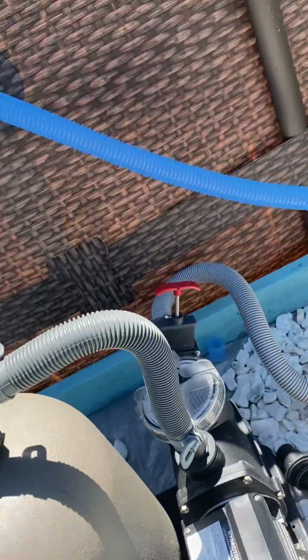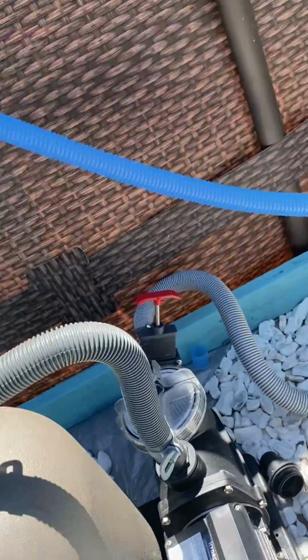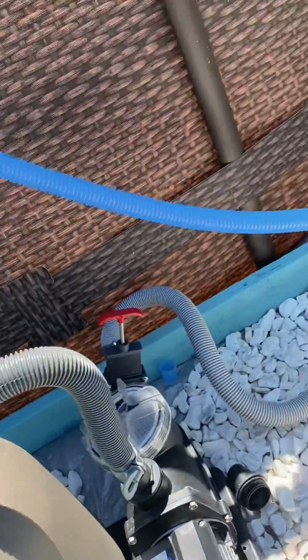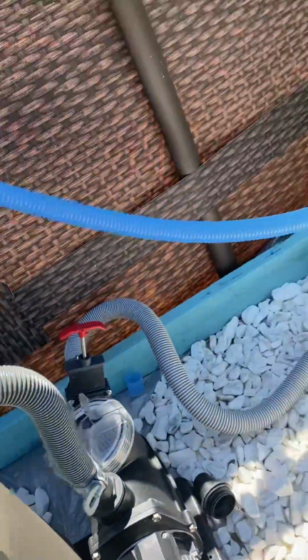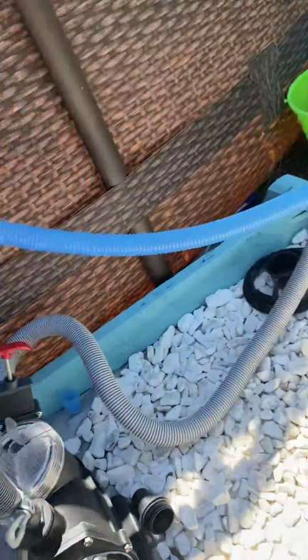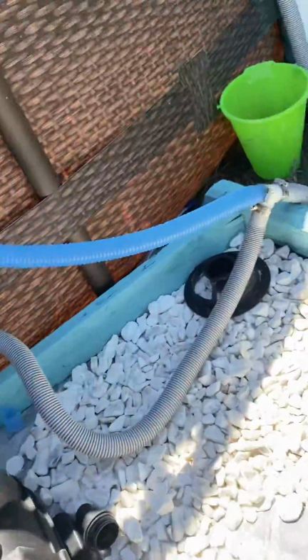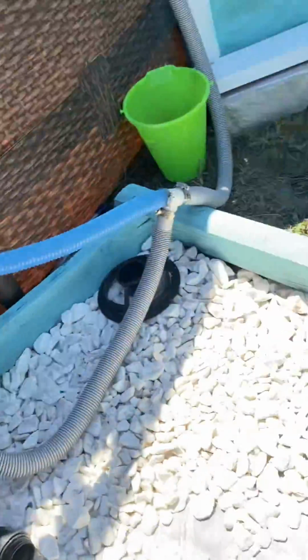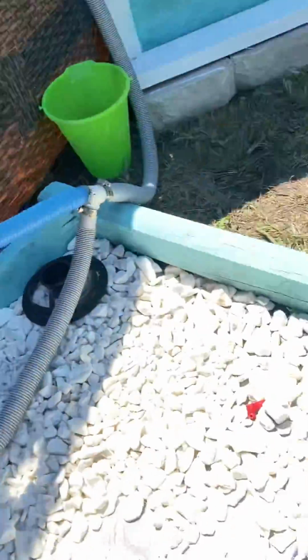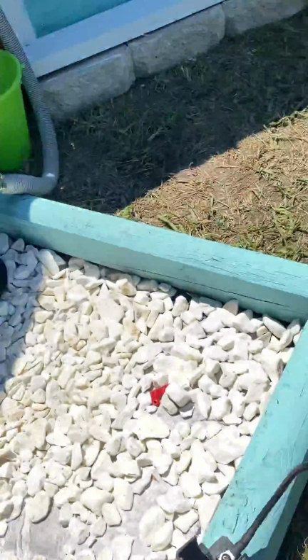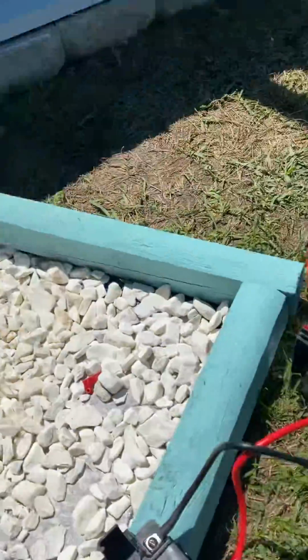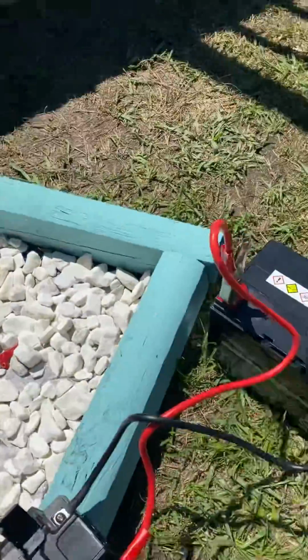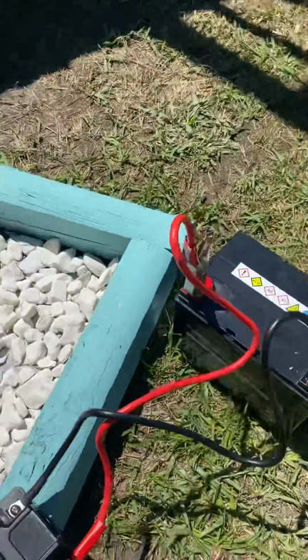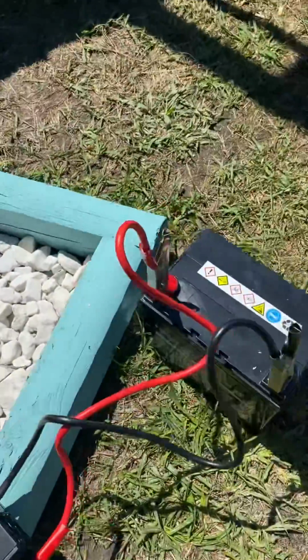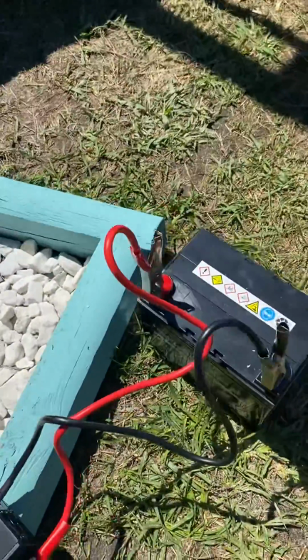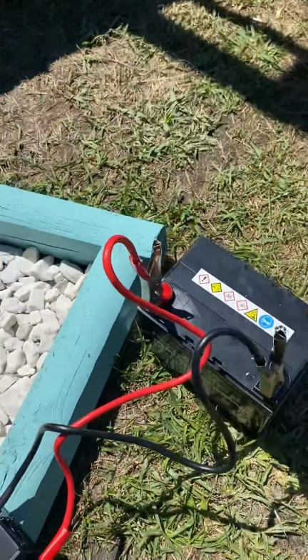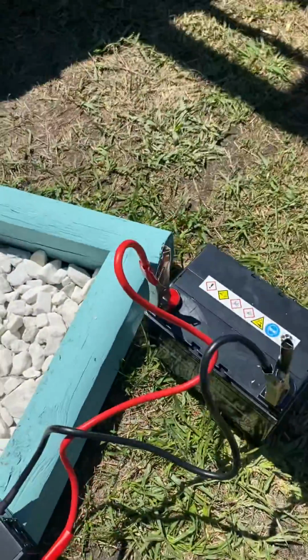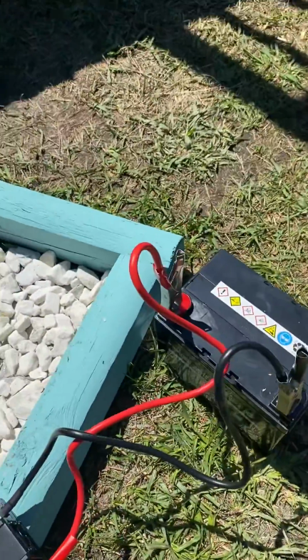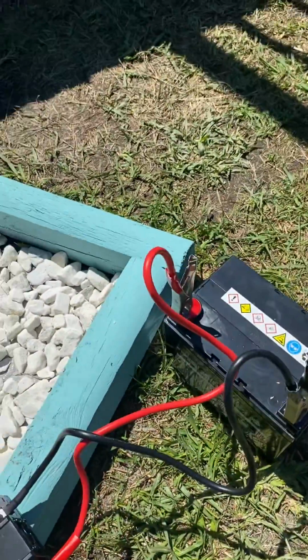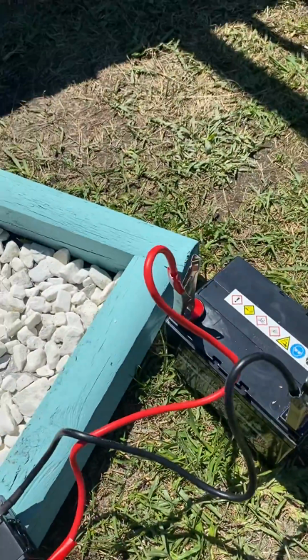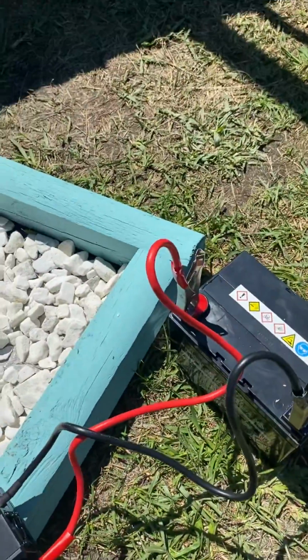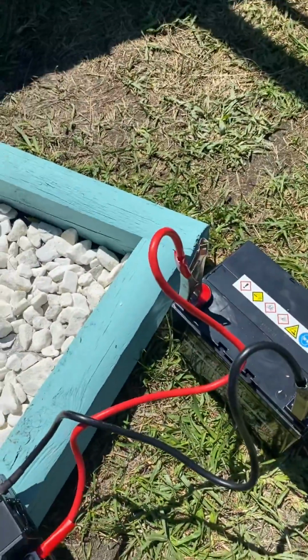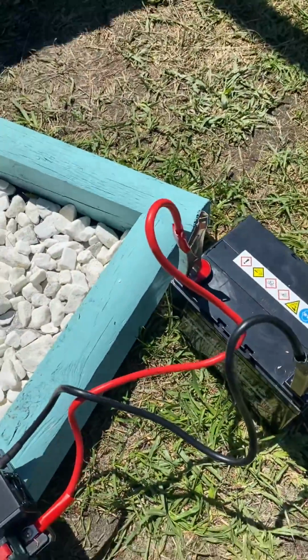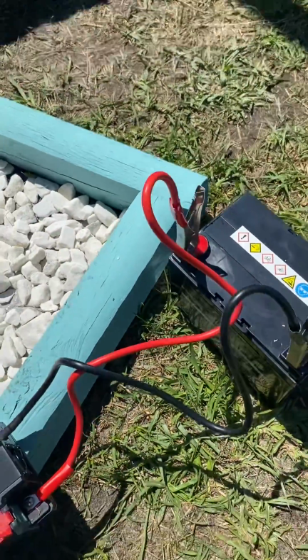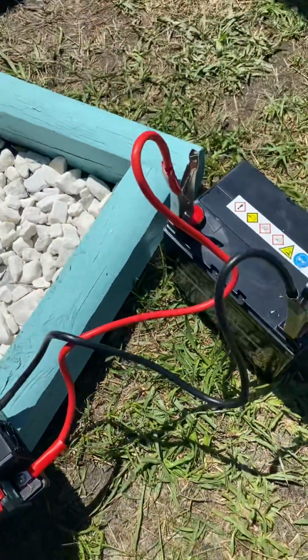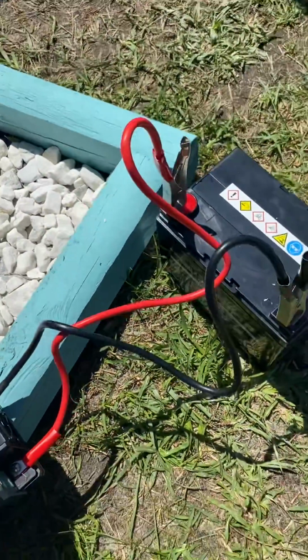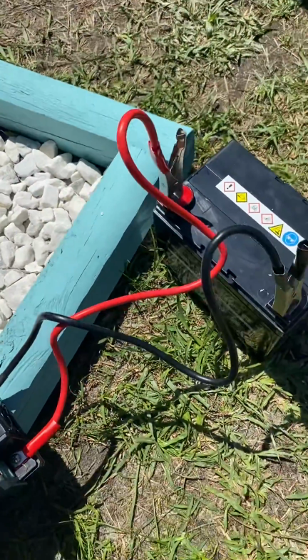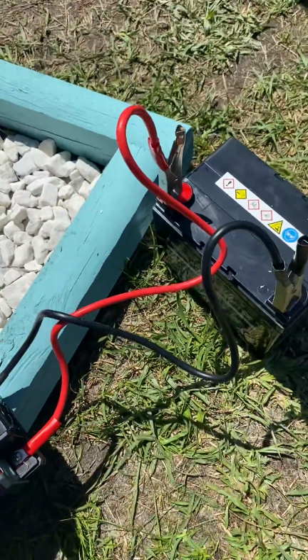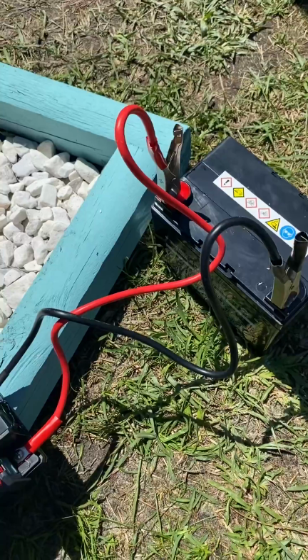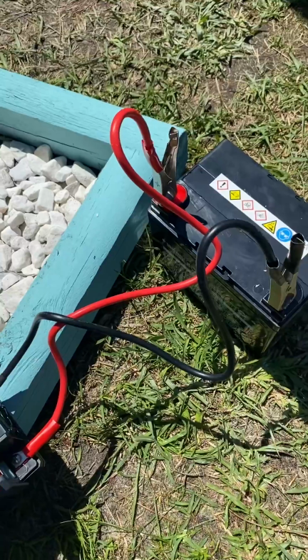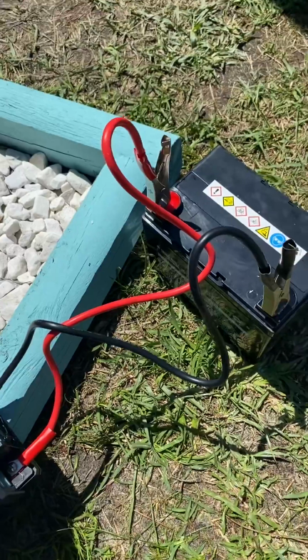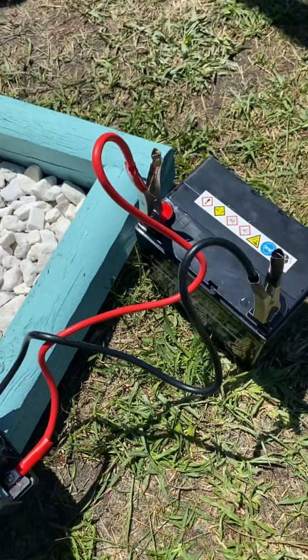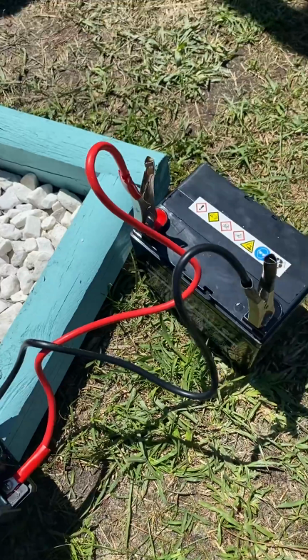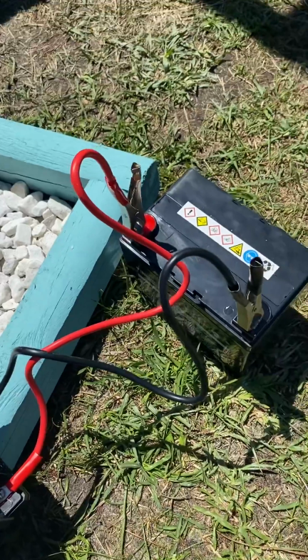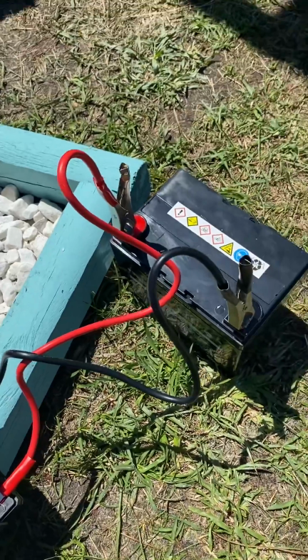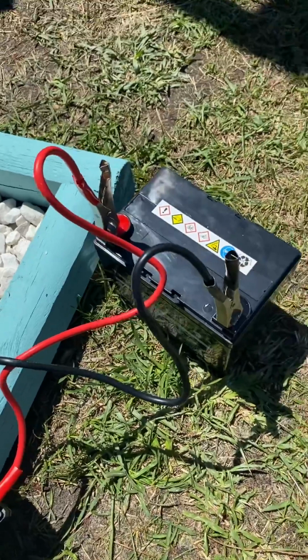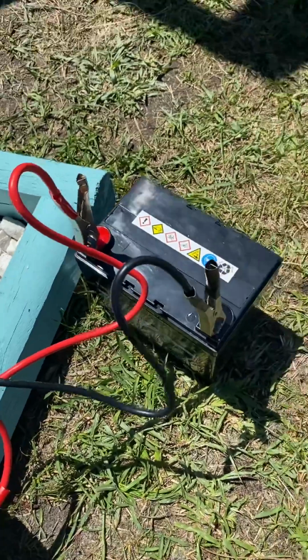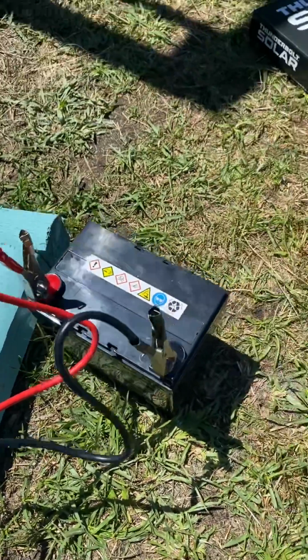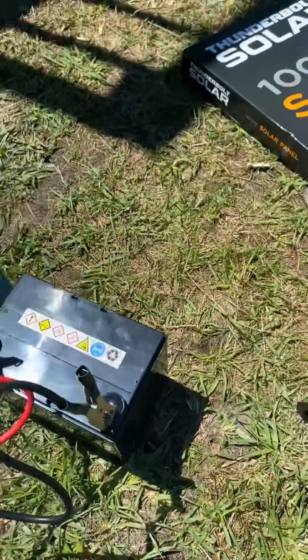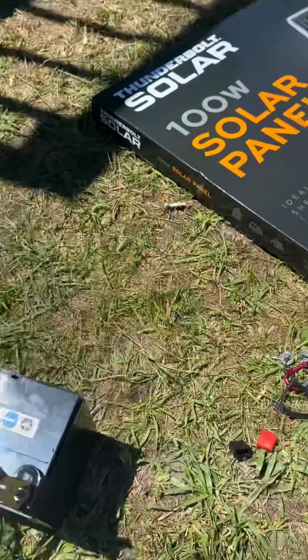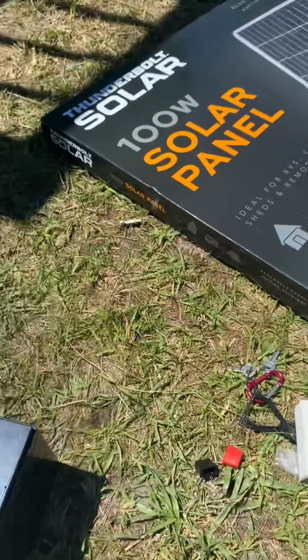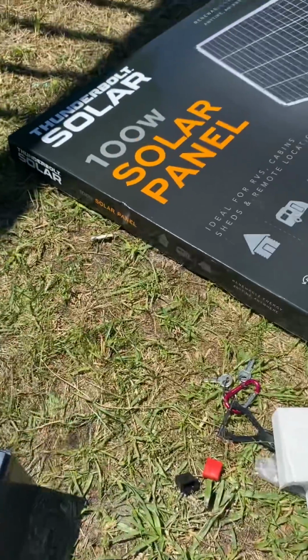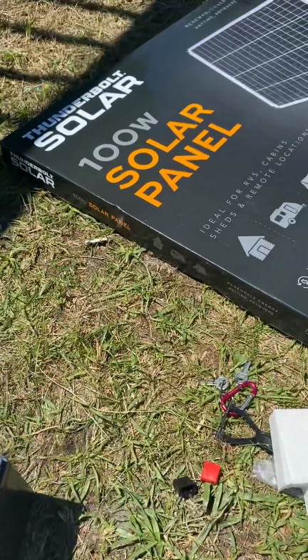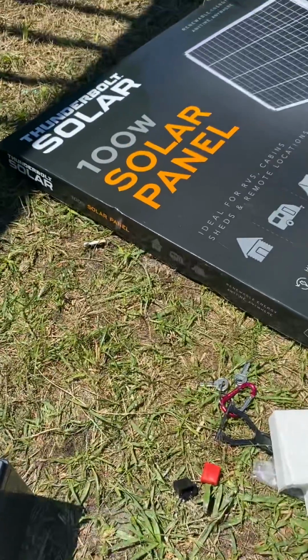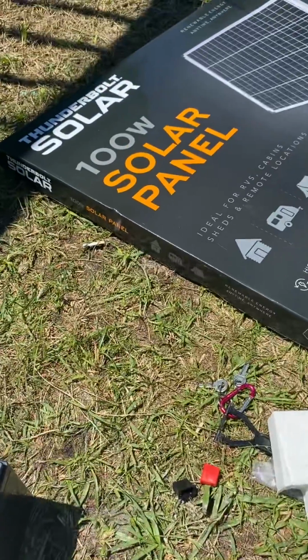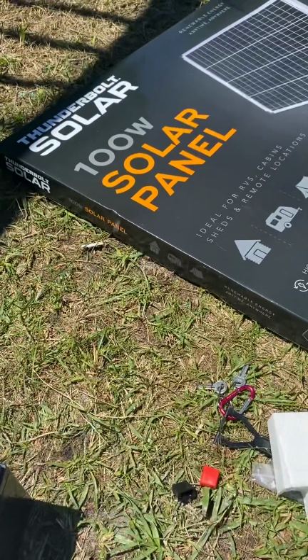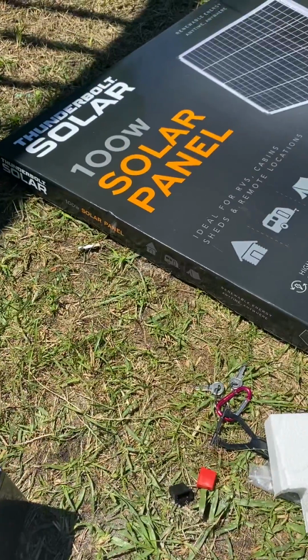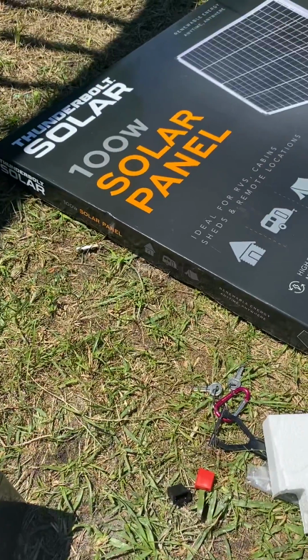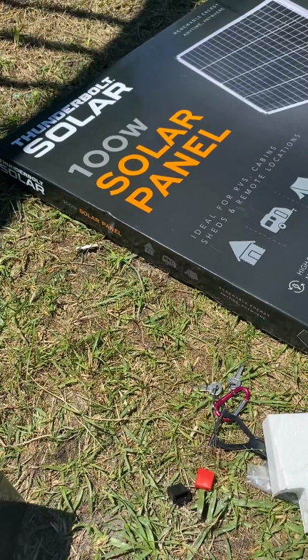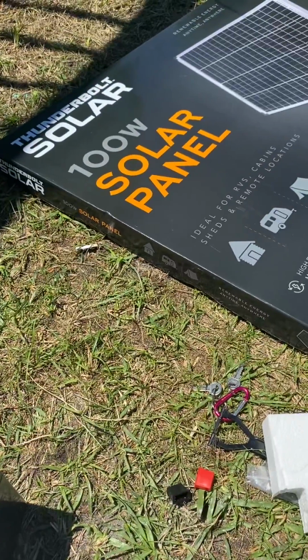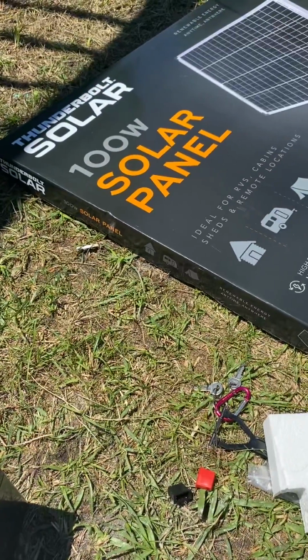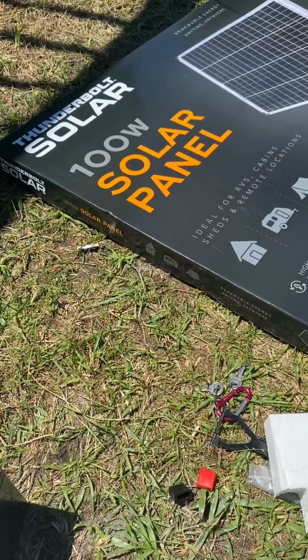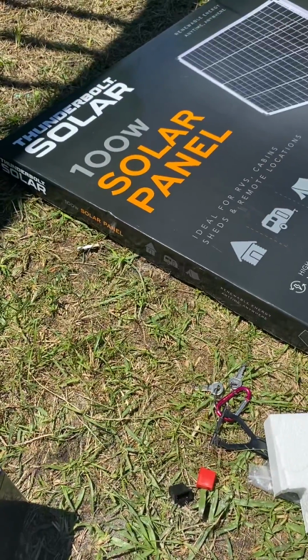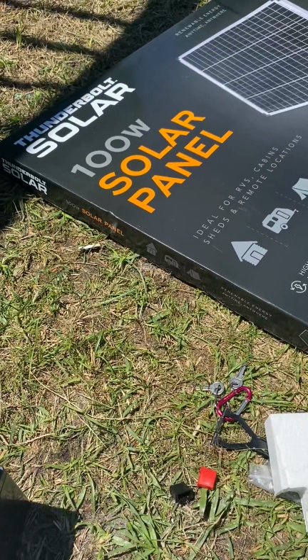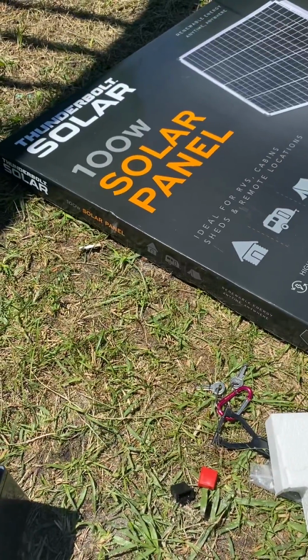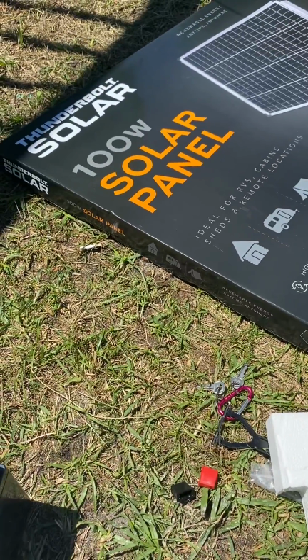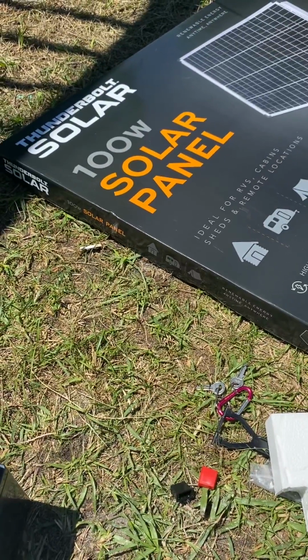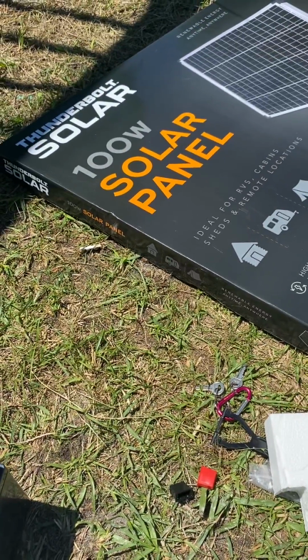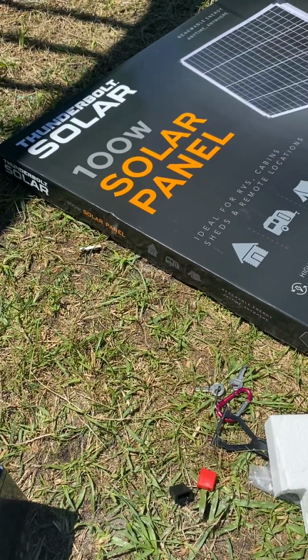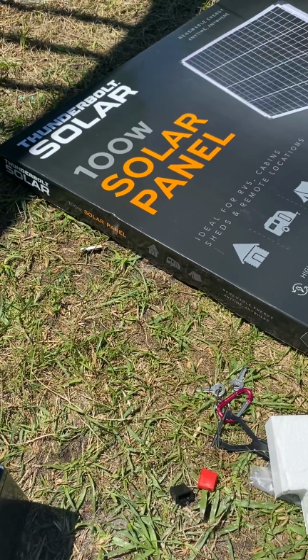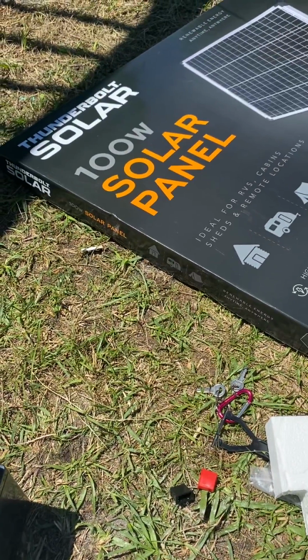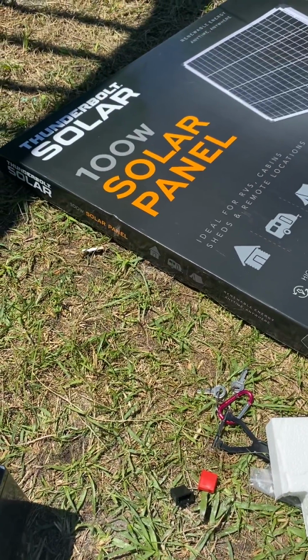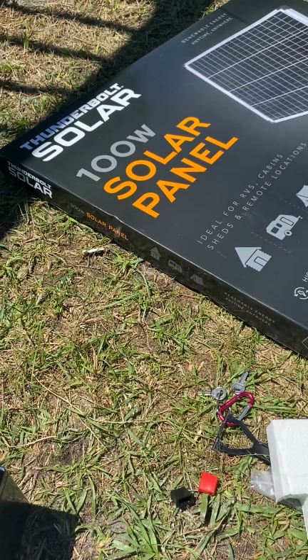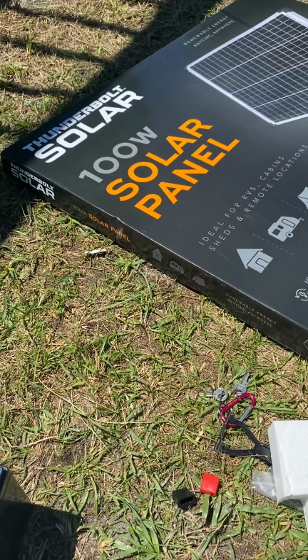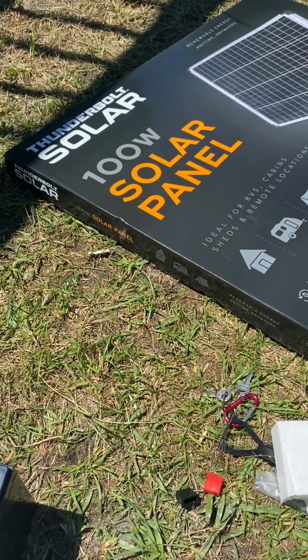That's kind of cool. Anyway, we're going to hook up this solar panel here and see if it works better. Thanks for watching.